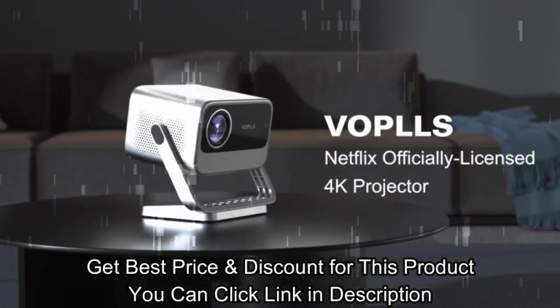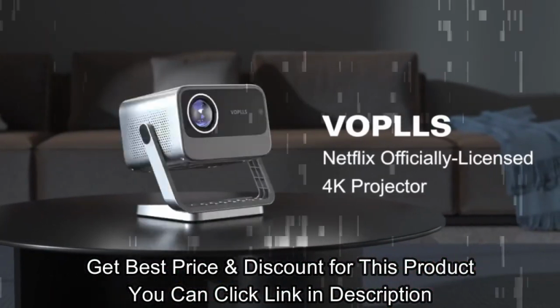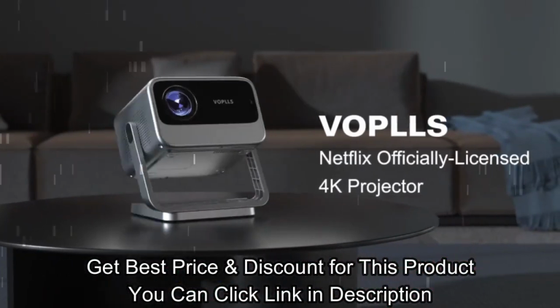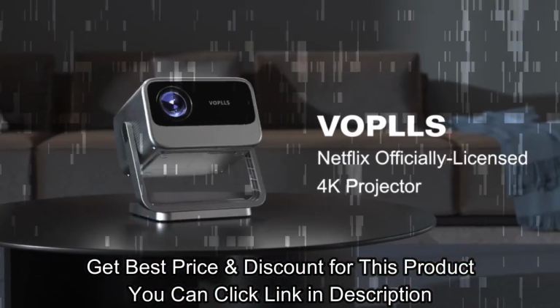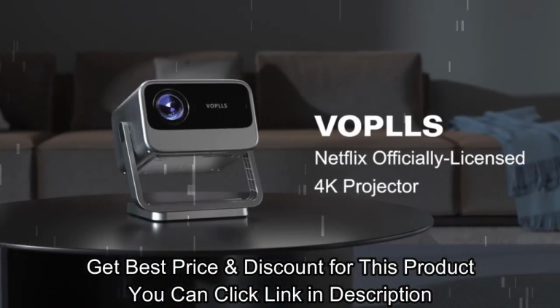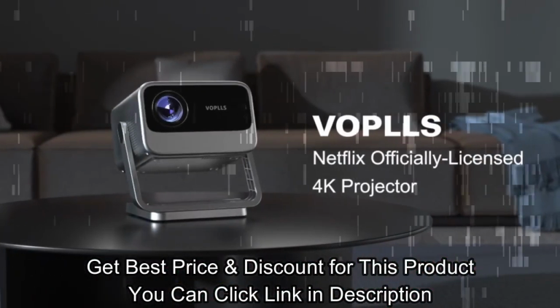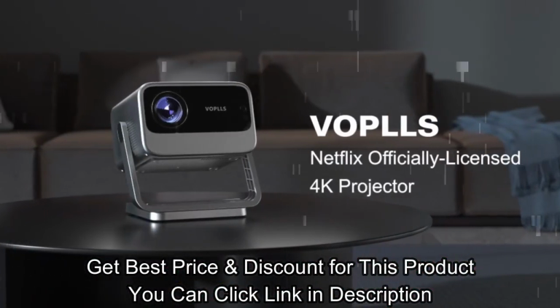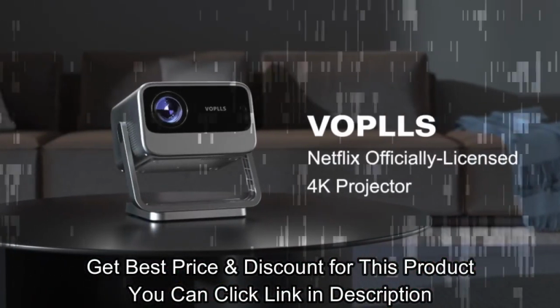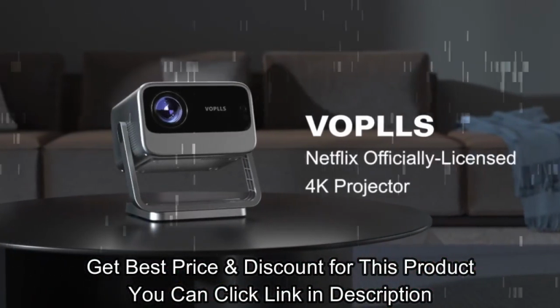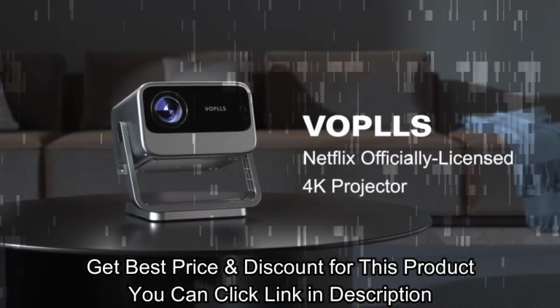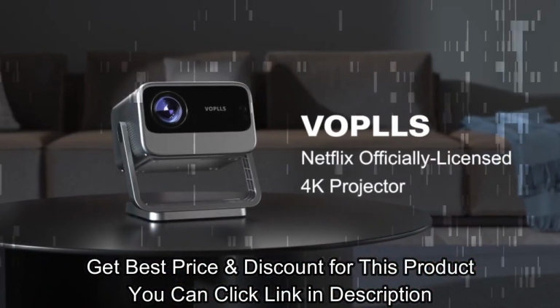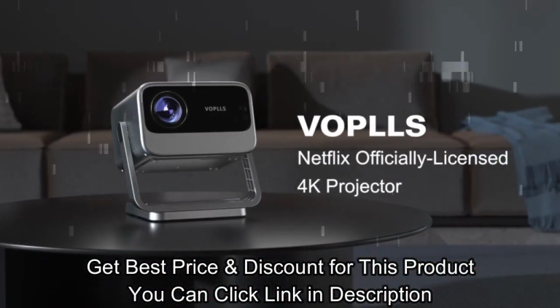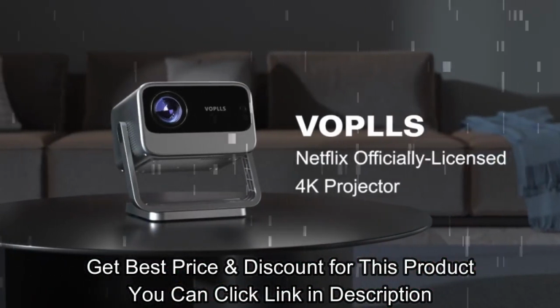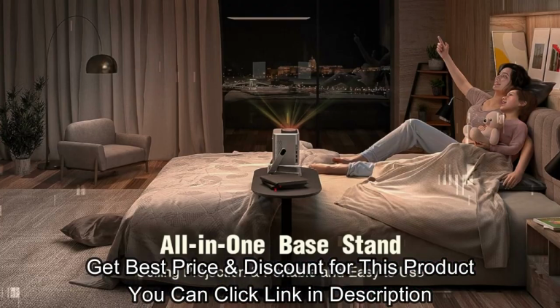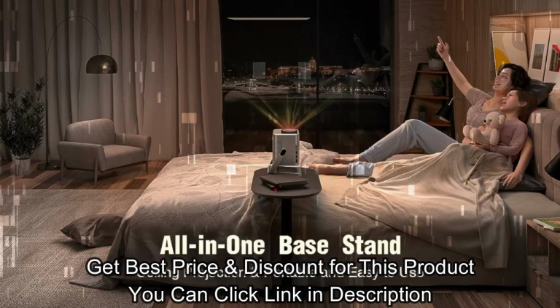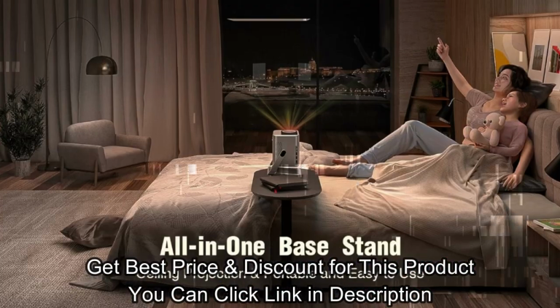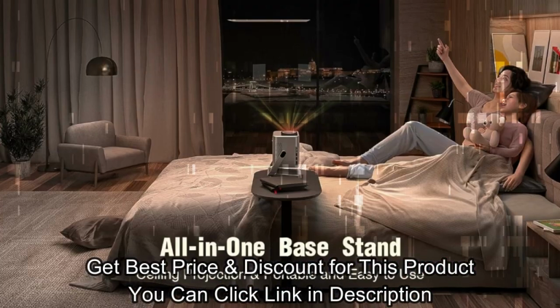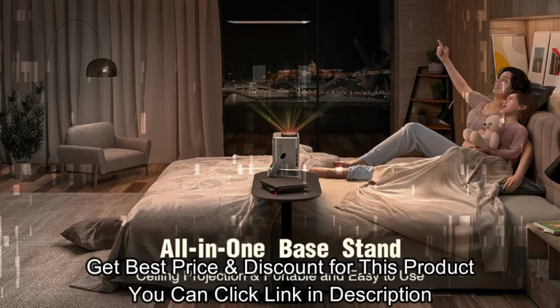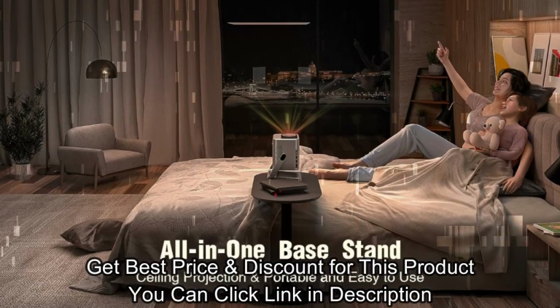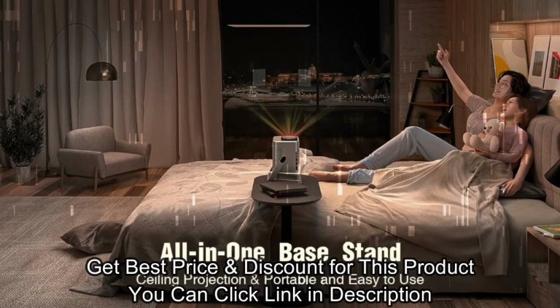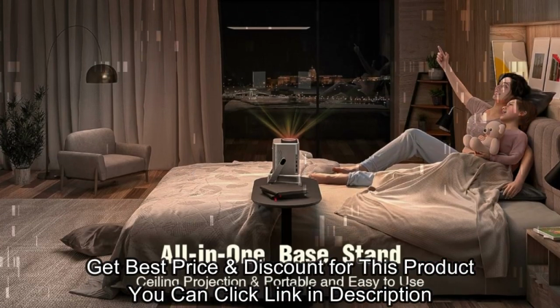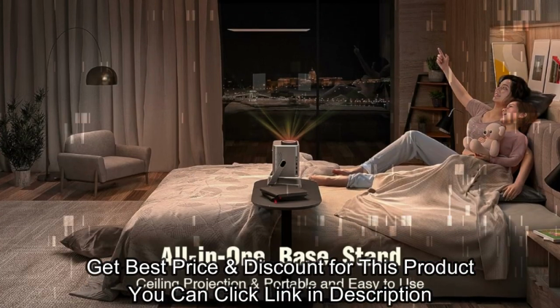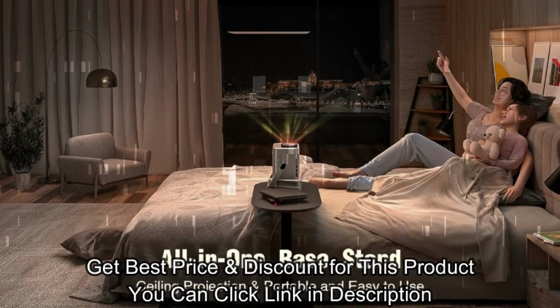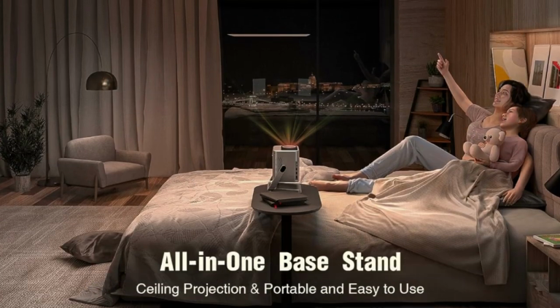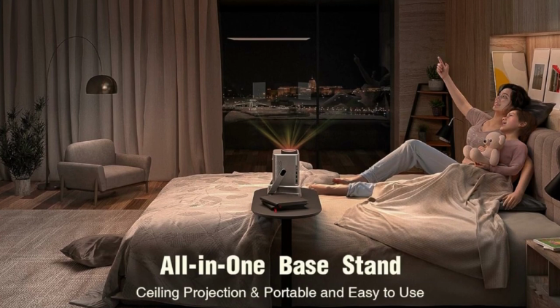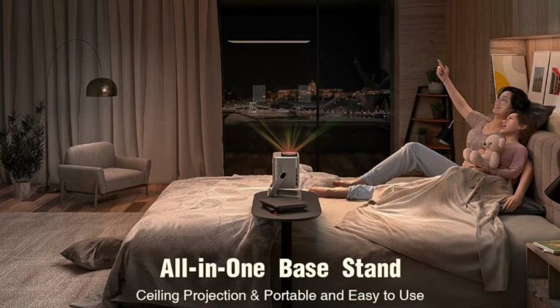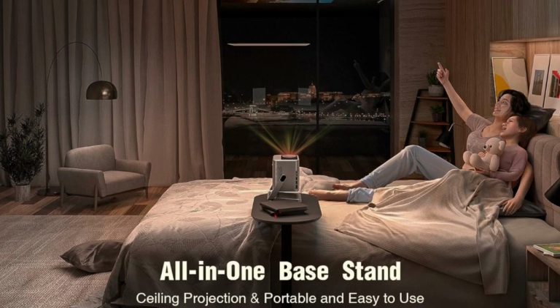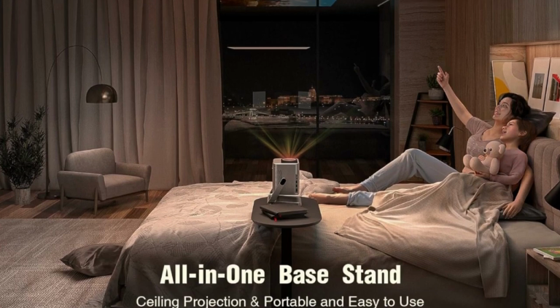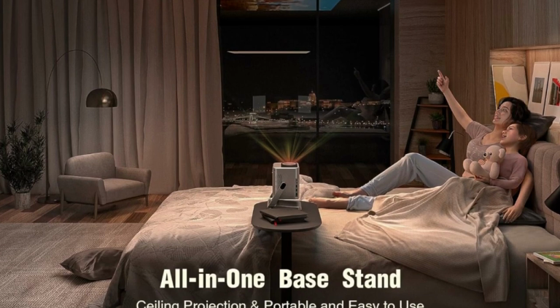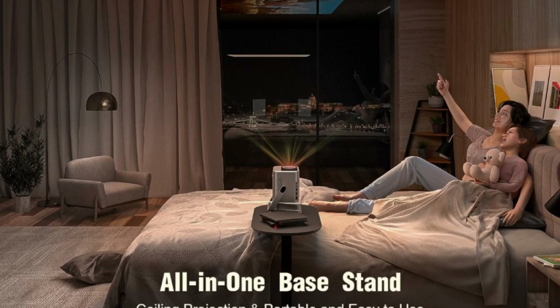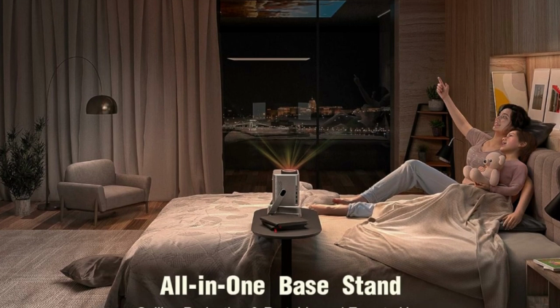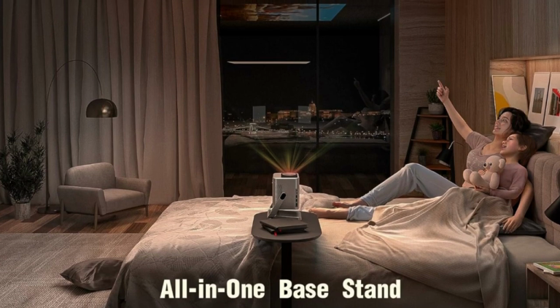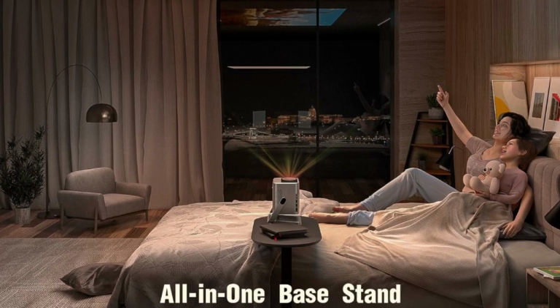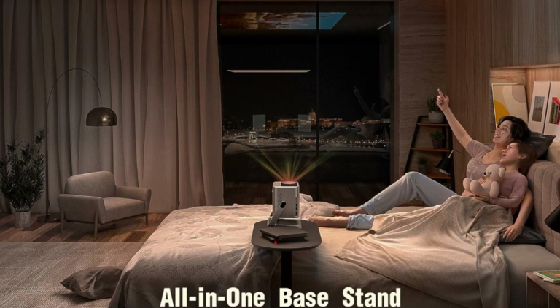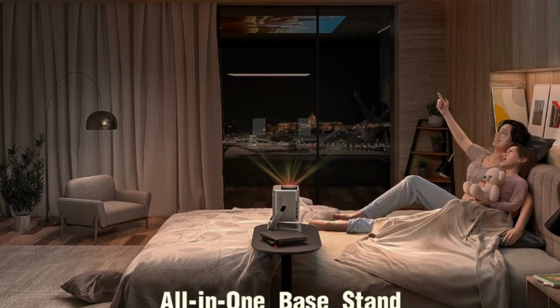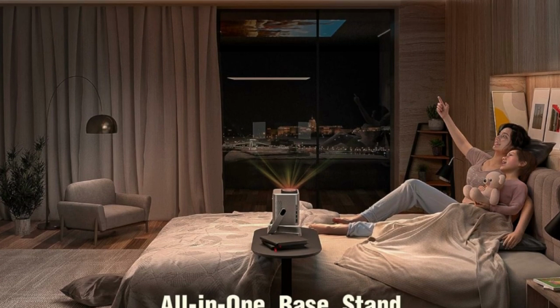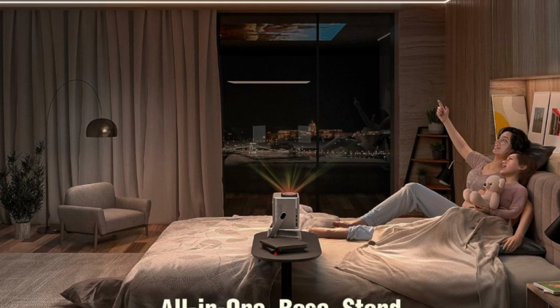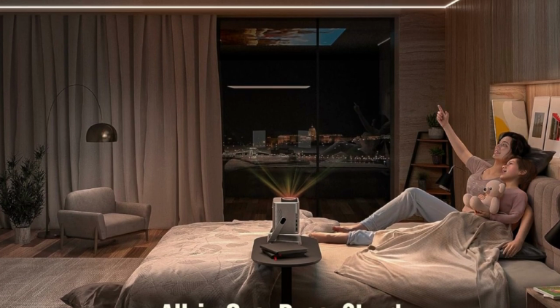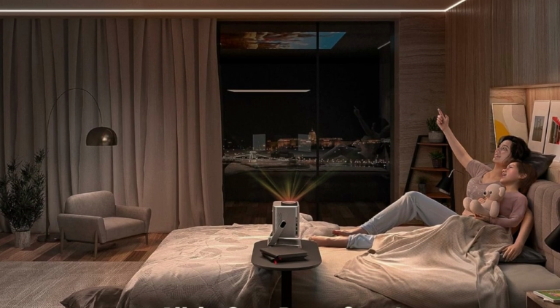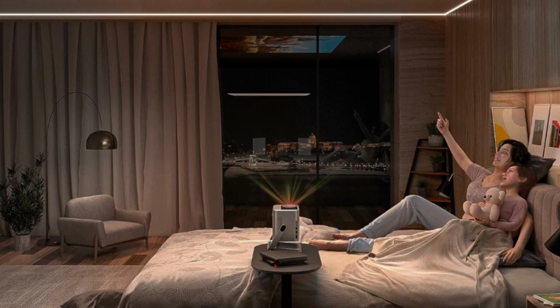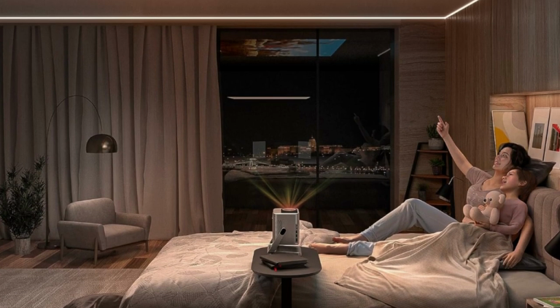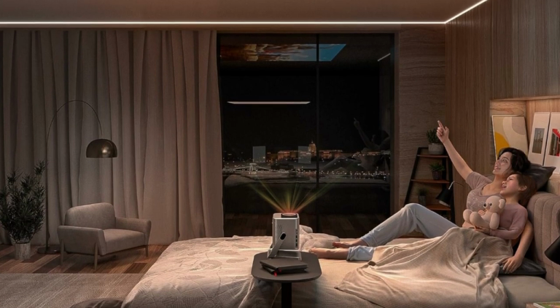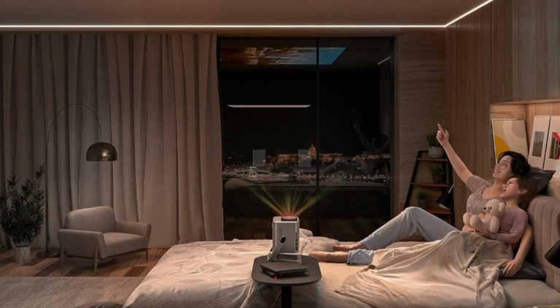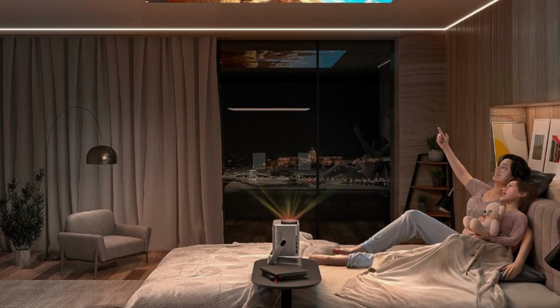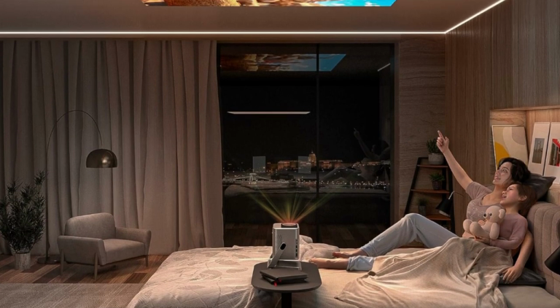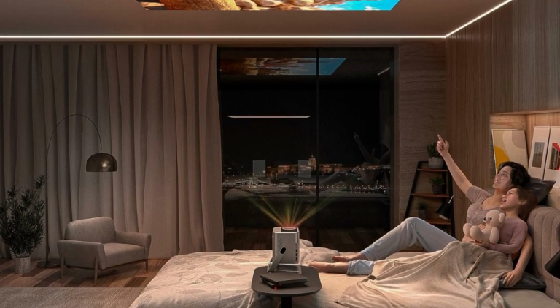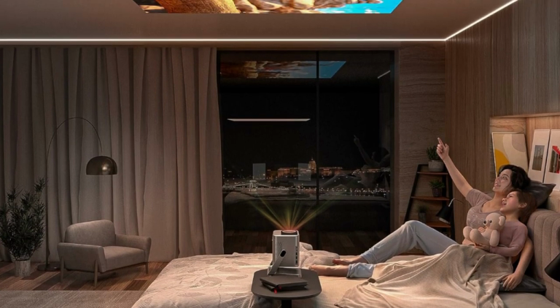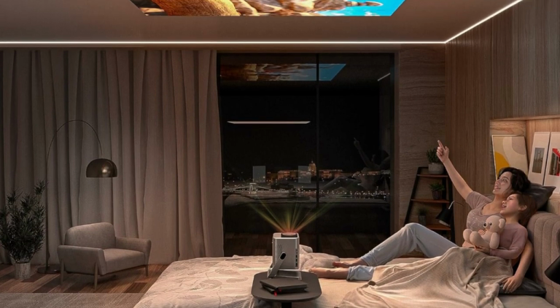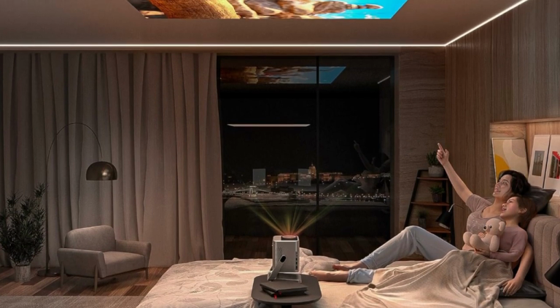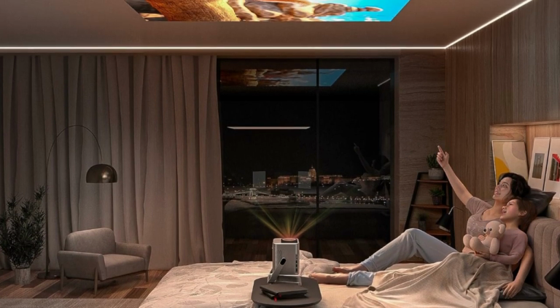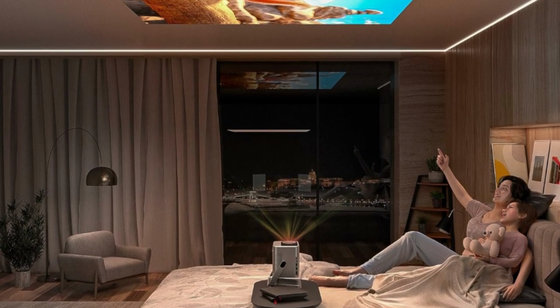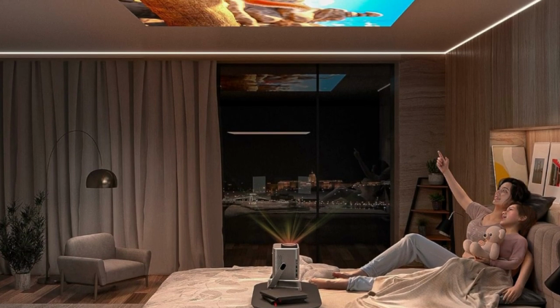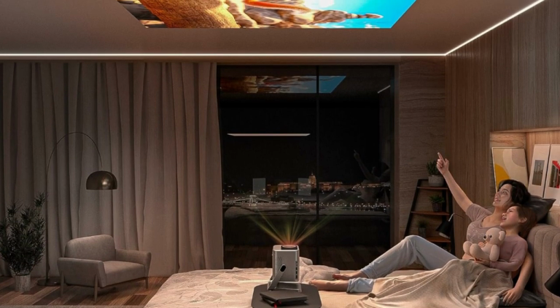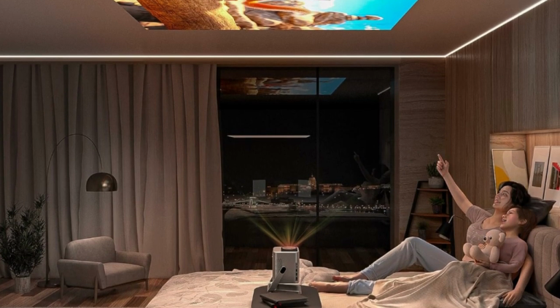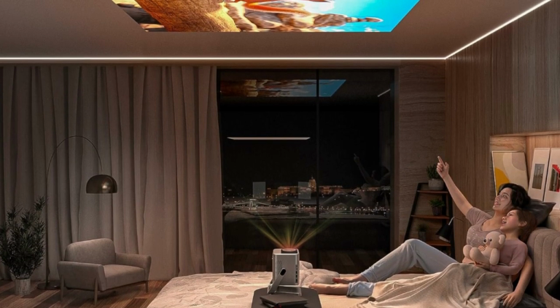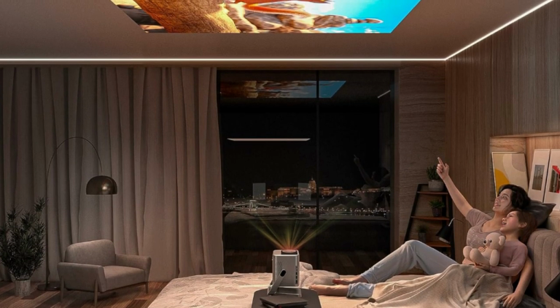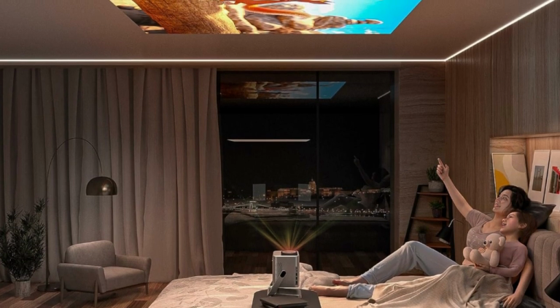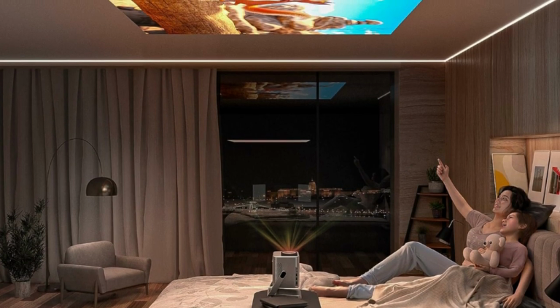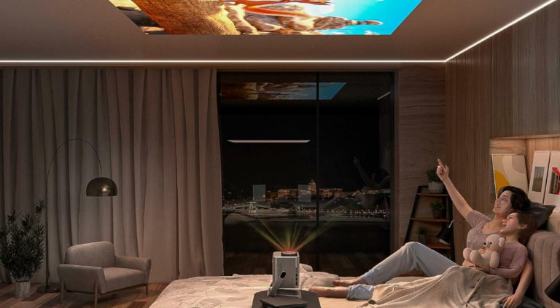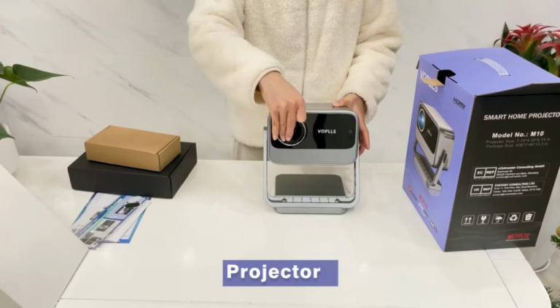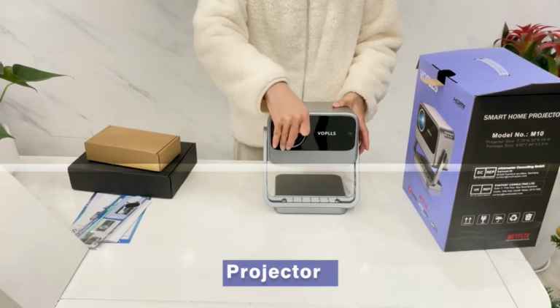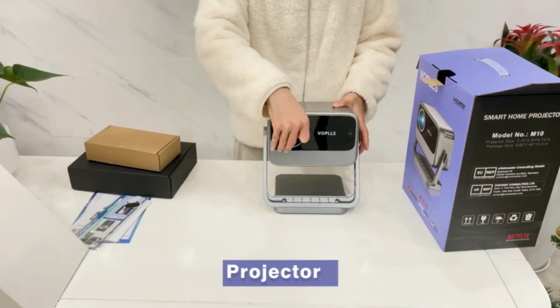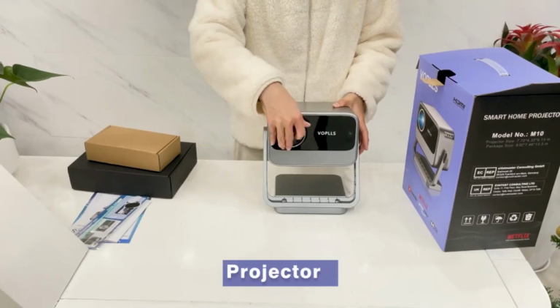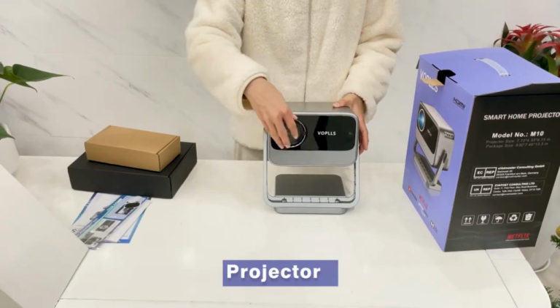For more information on this product, click the link in the description. To get the best price and discount, you can also click the link in the description.